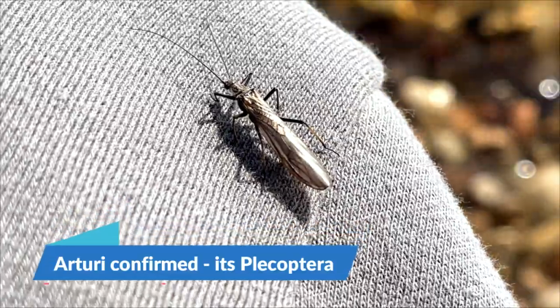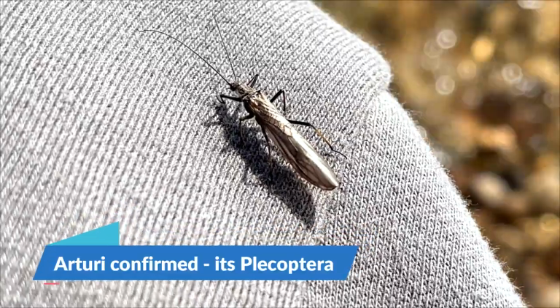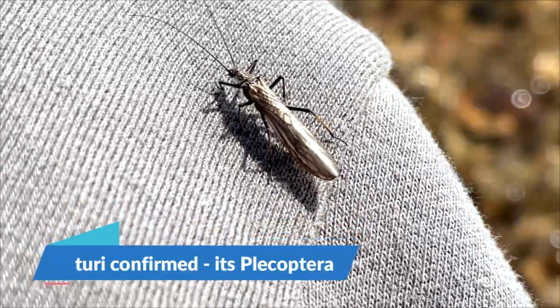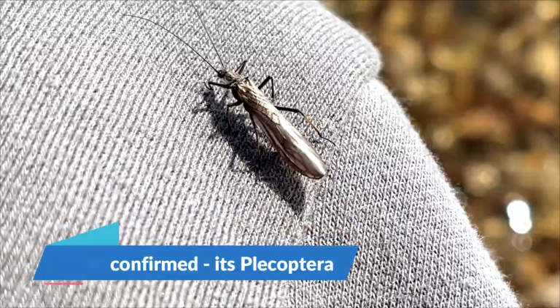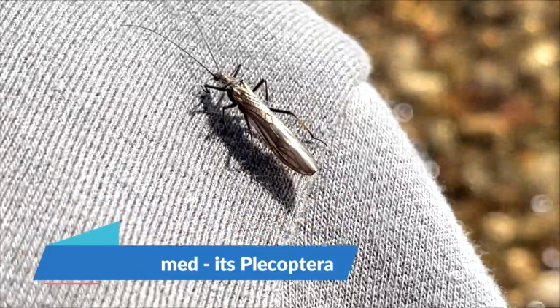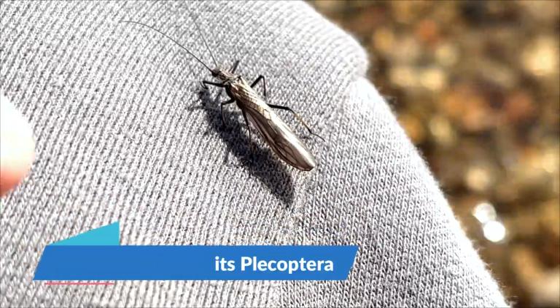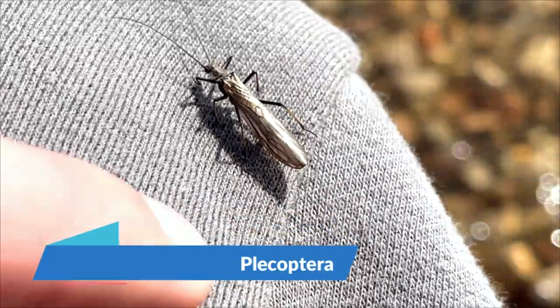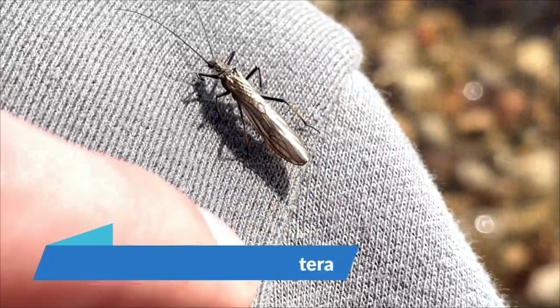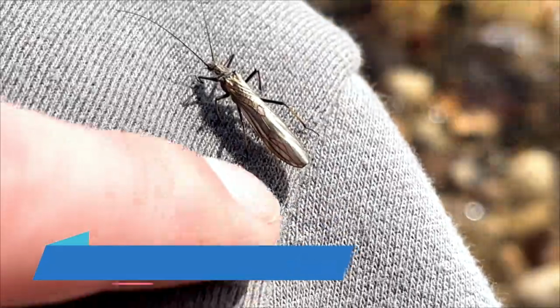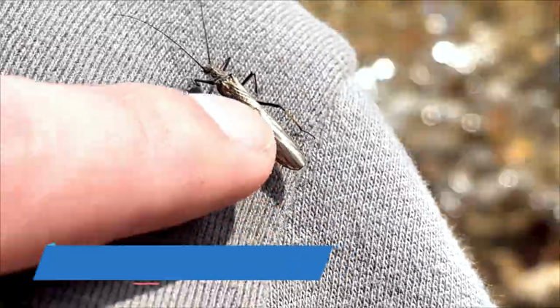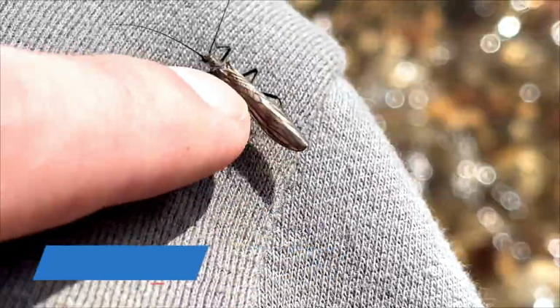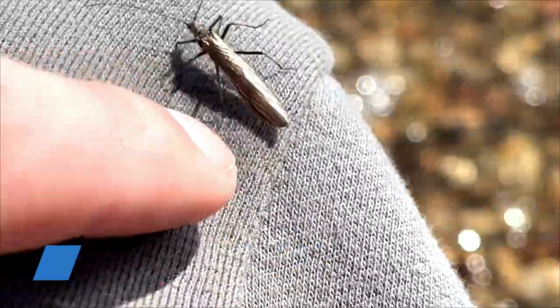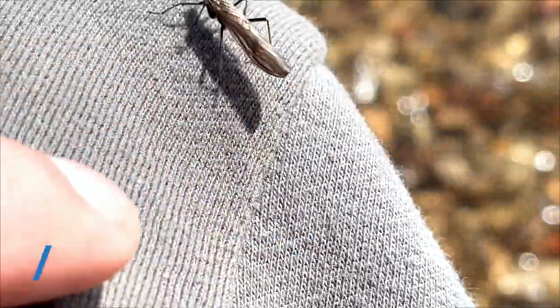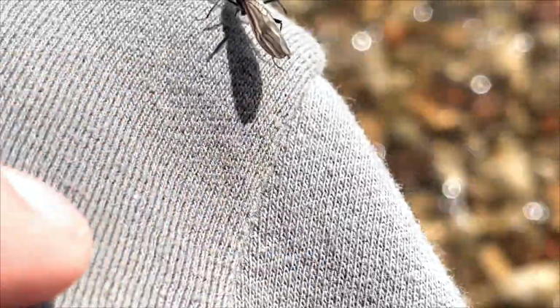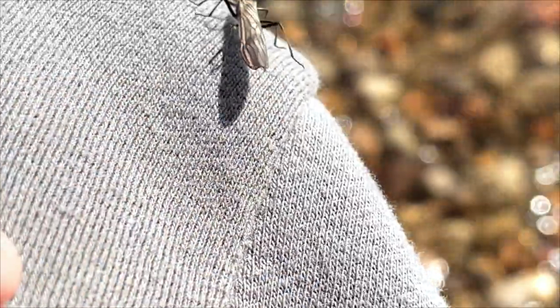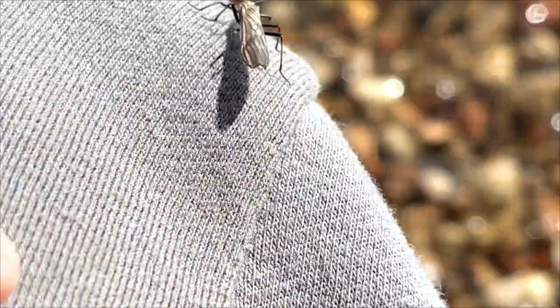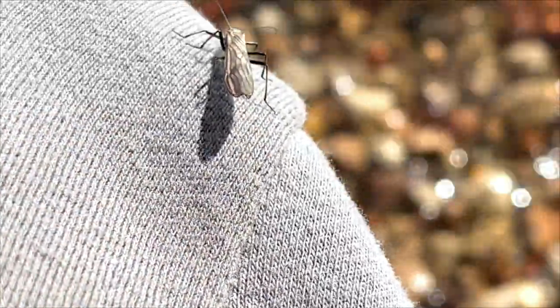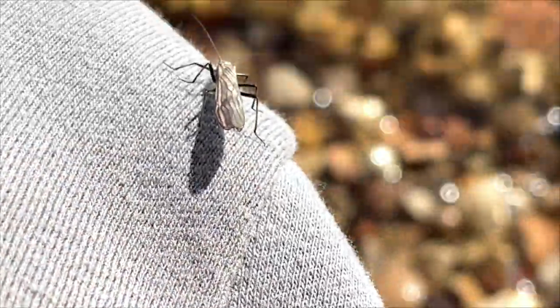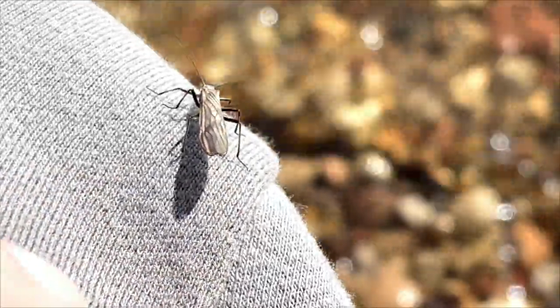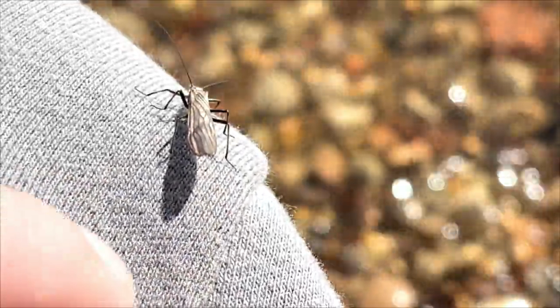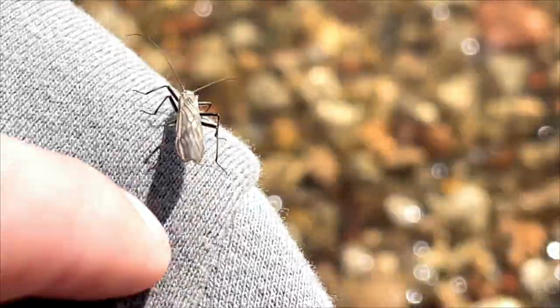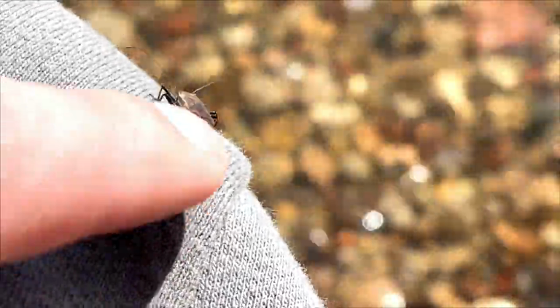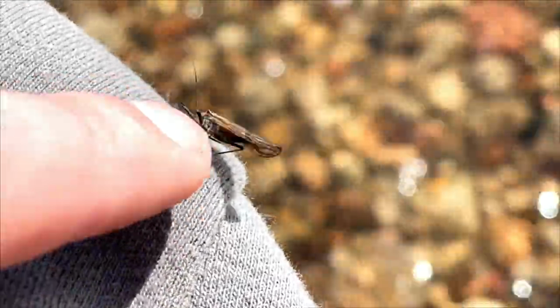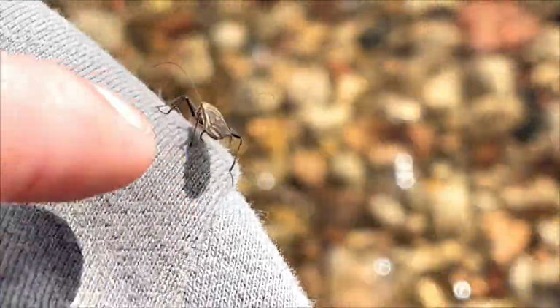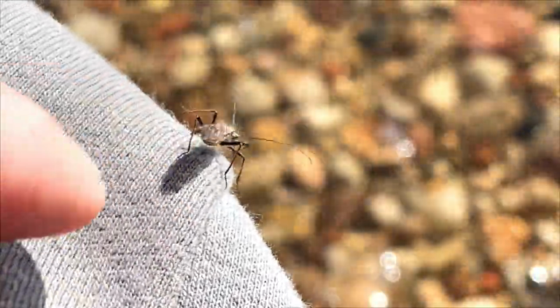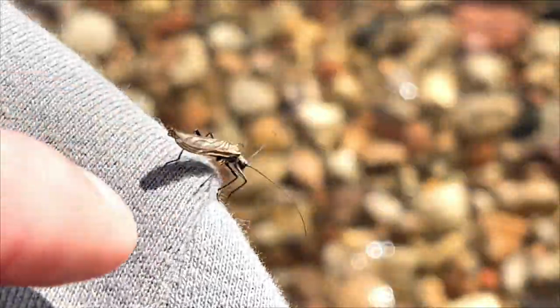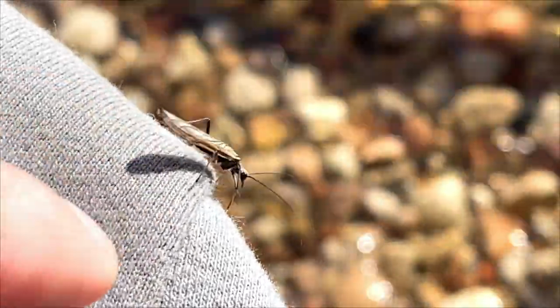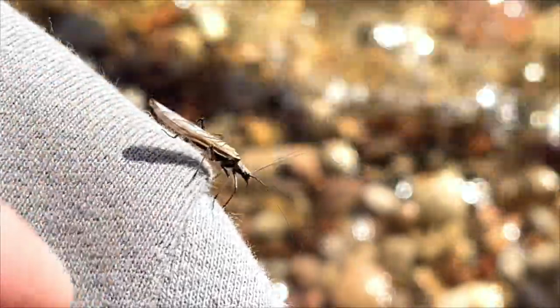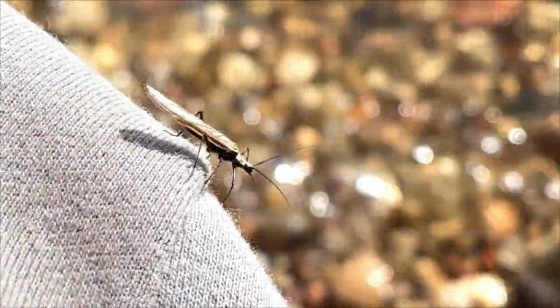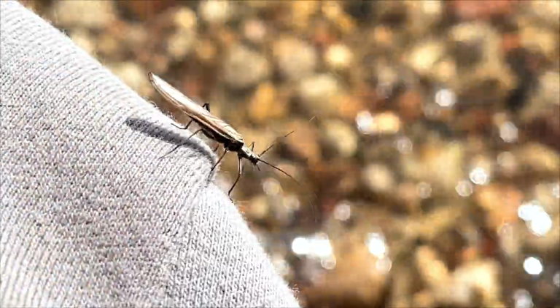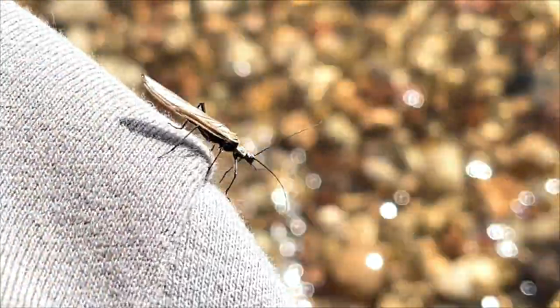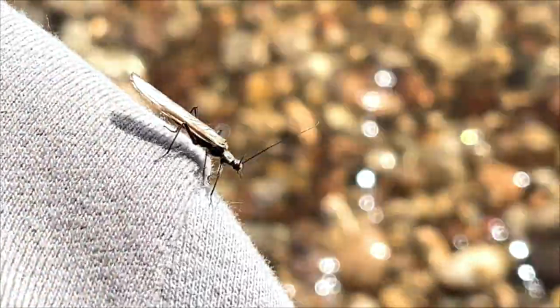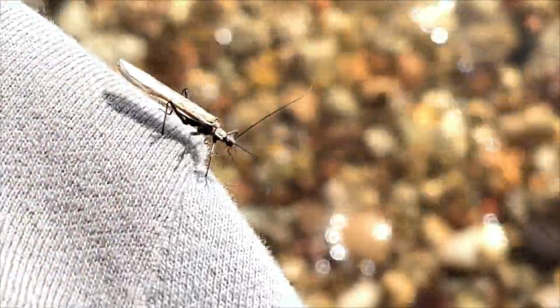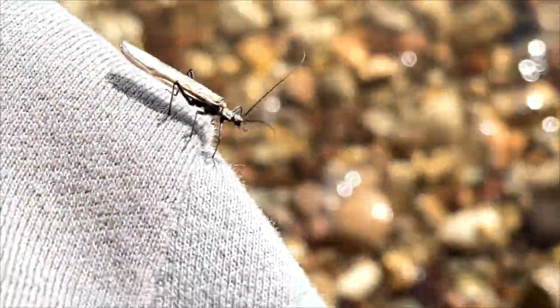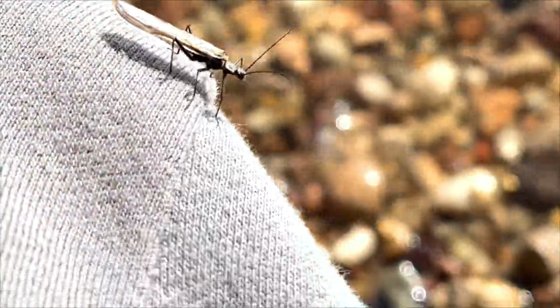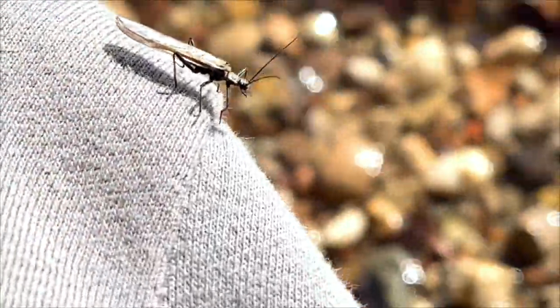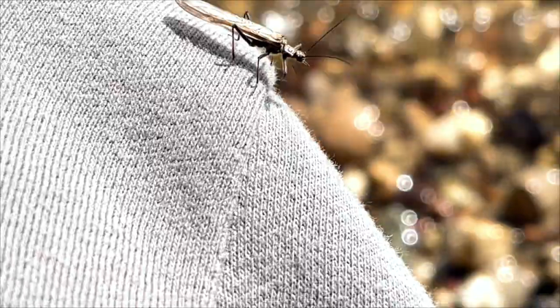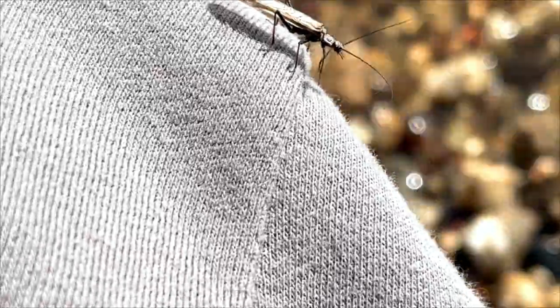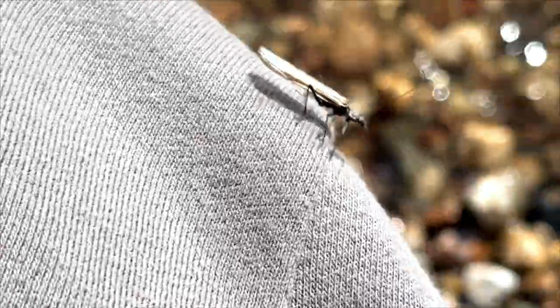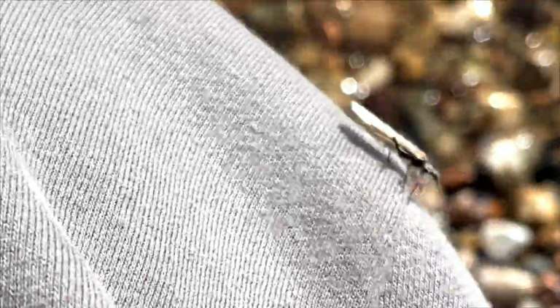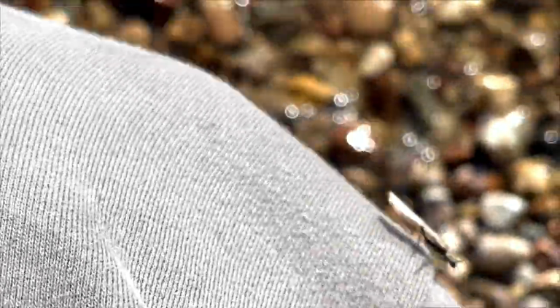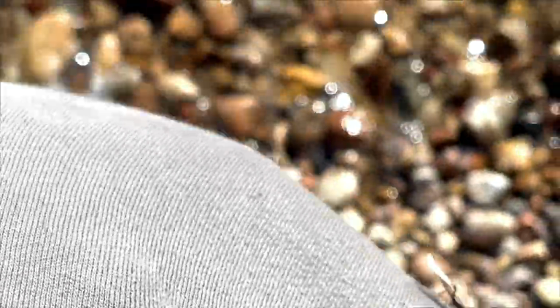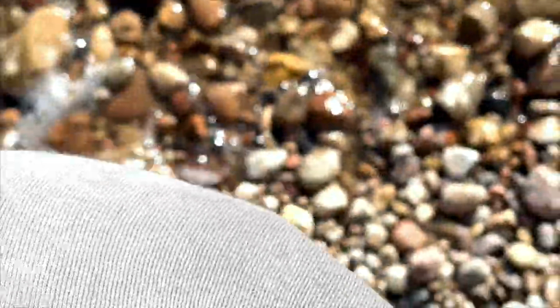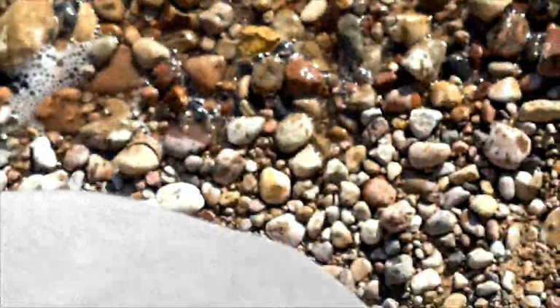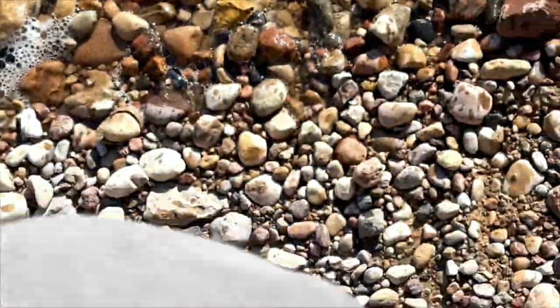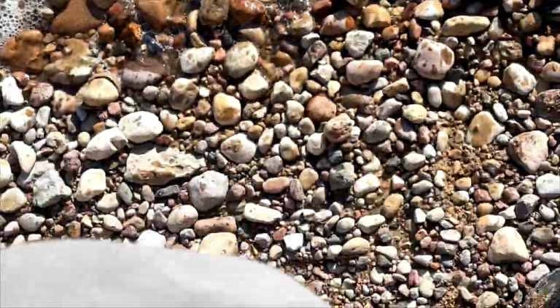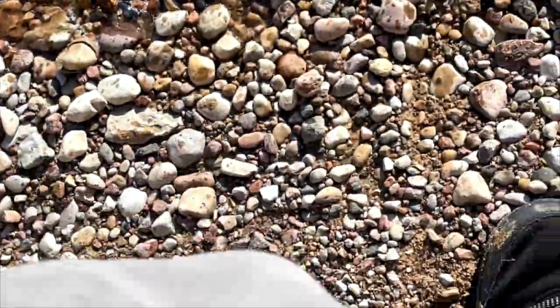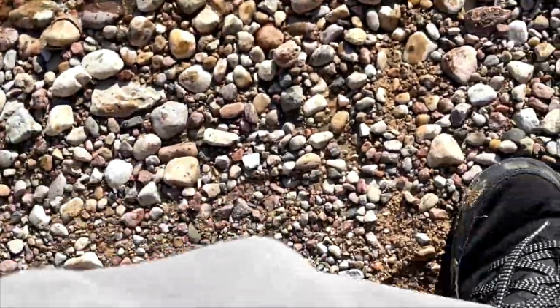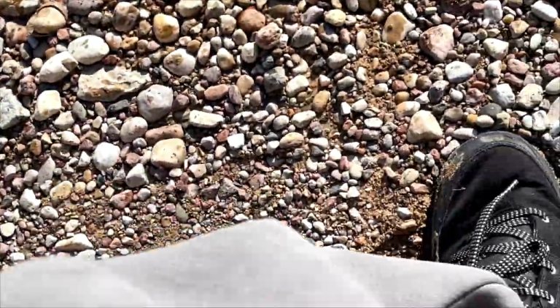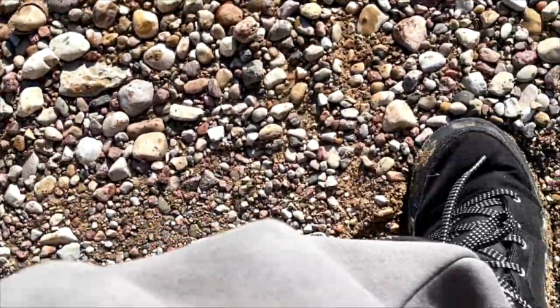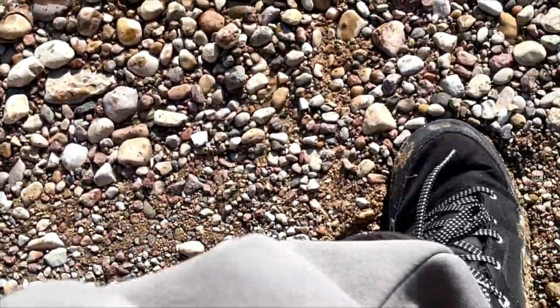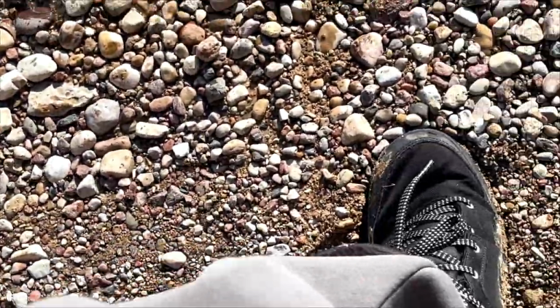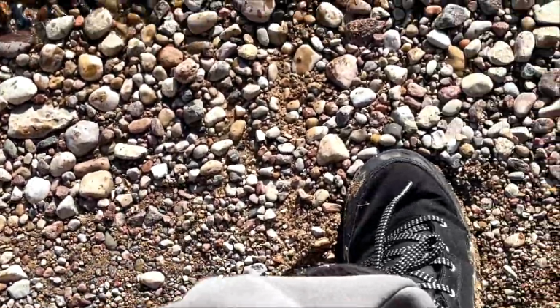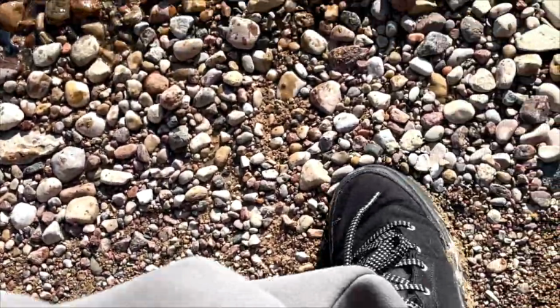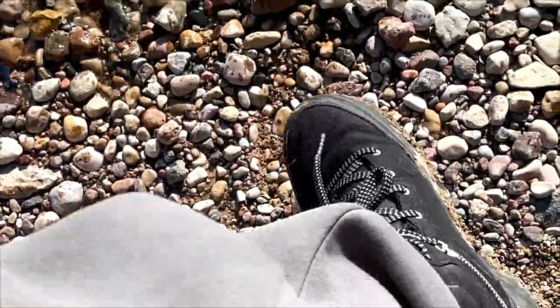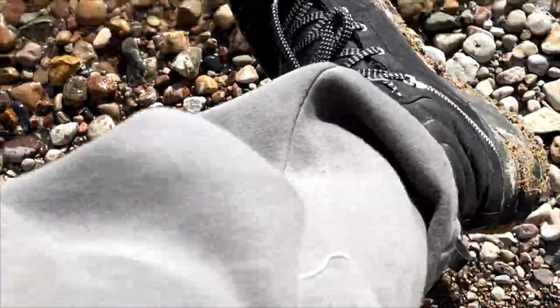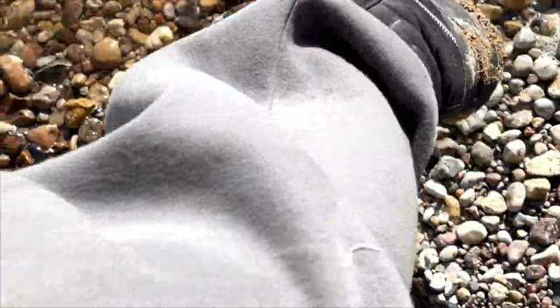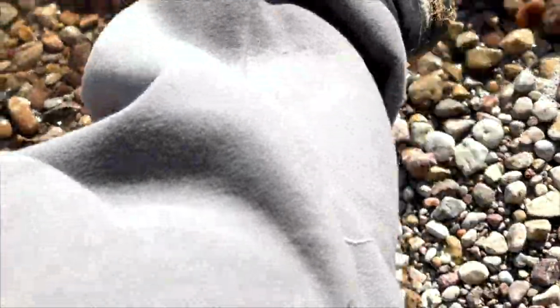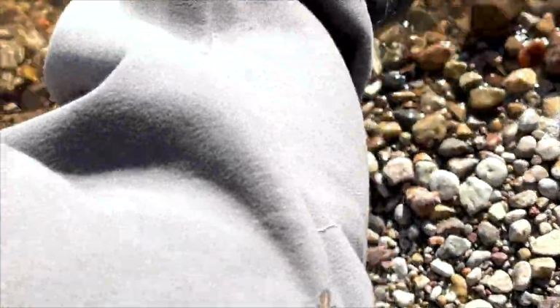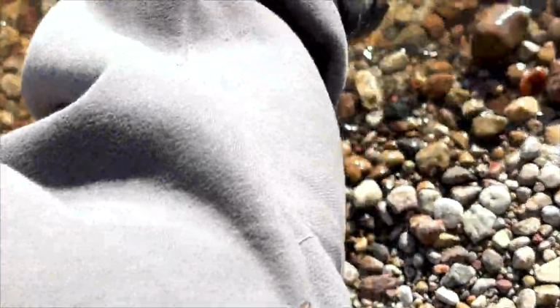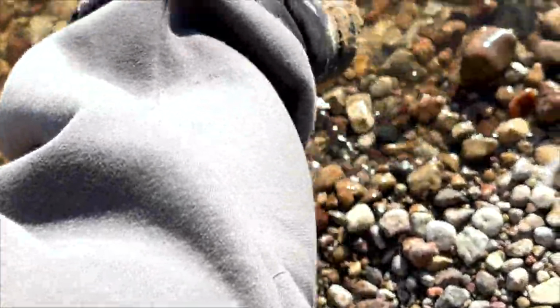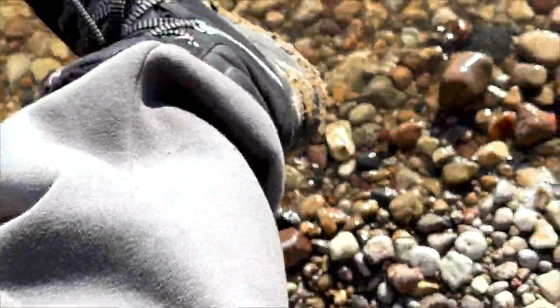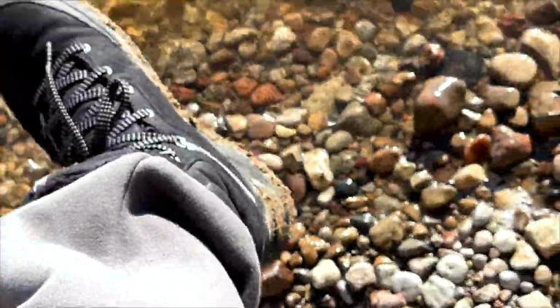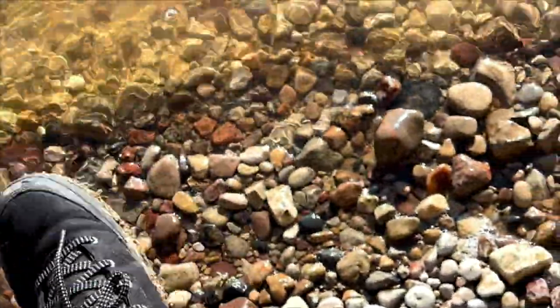Go, go — fly! Fine, you can tag along. Let's go.